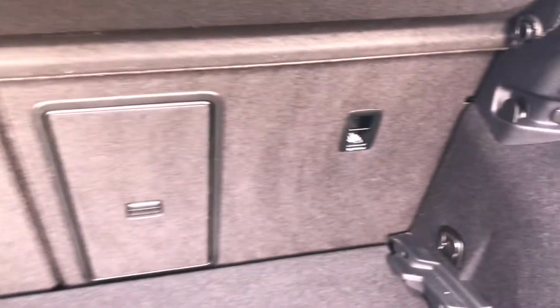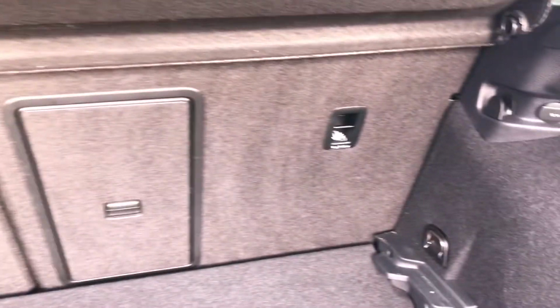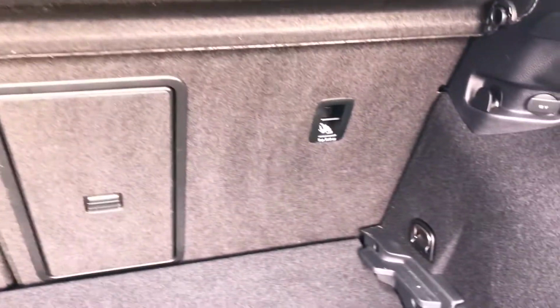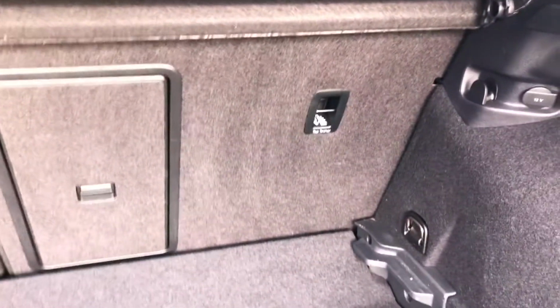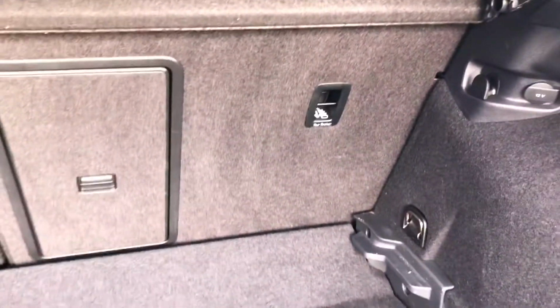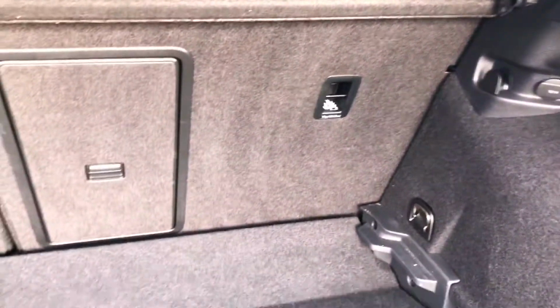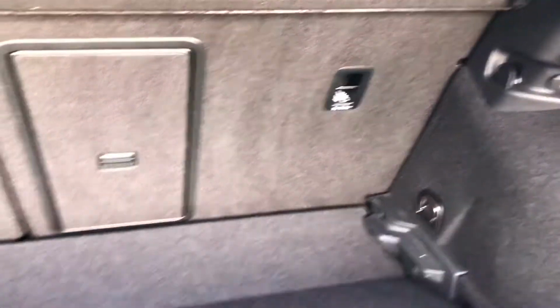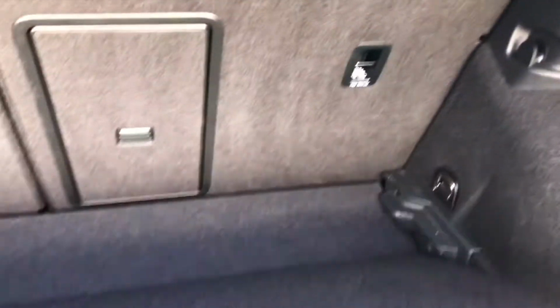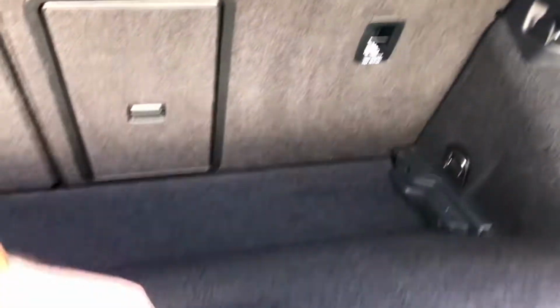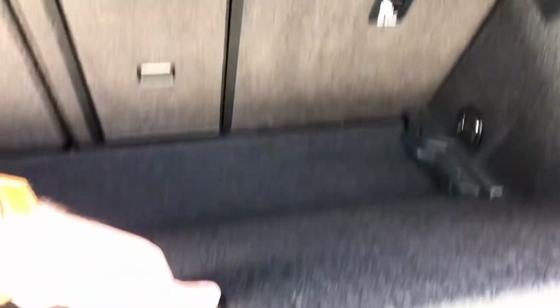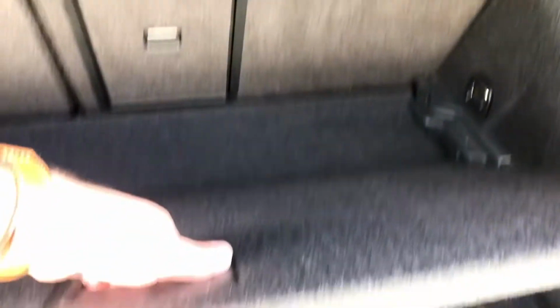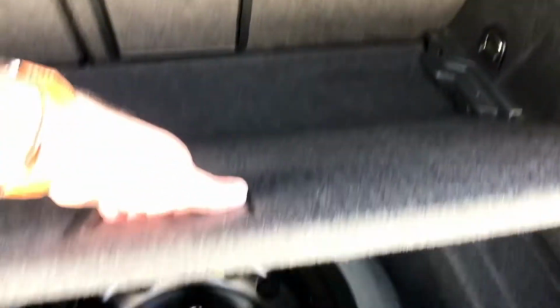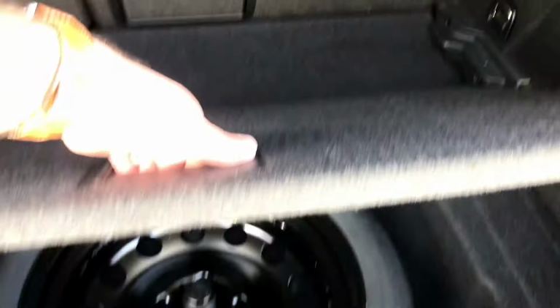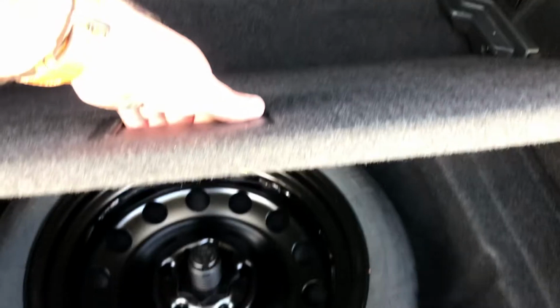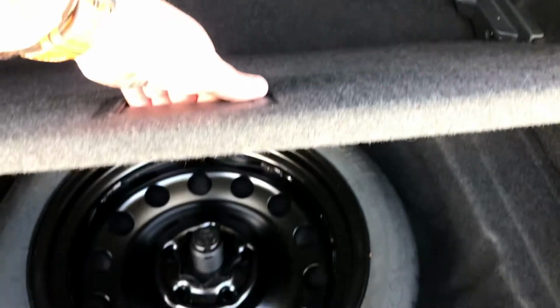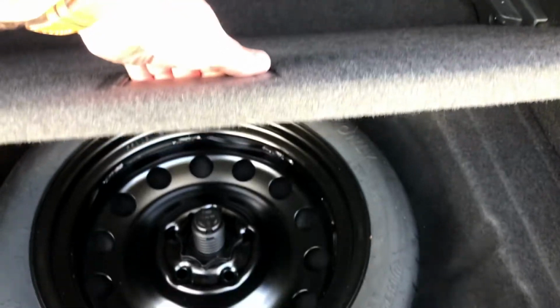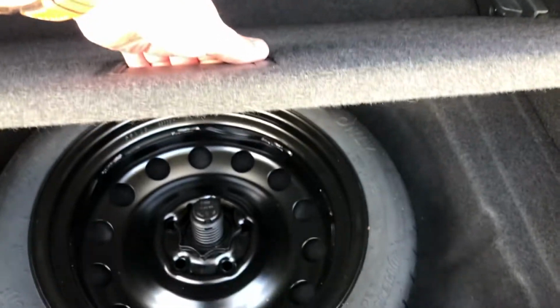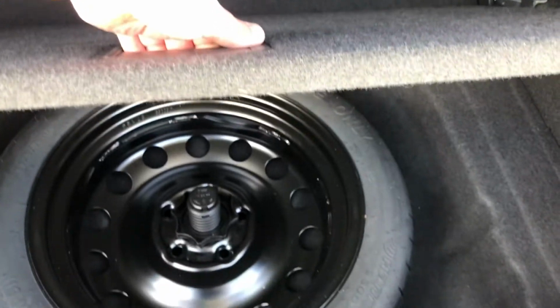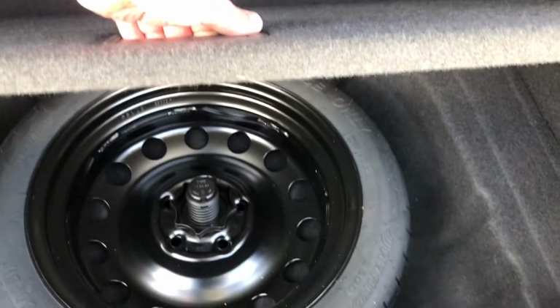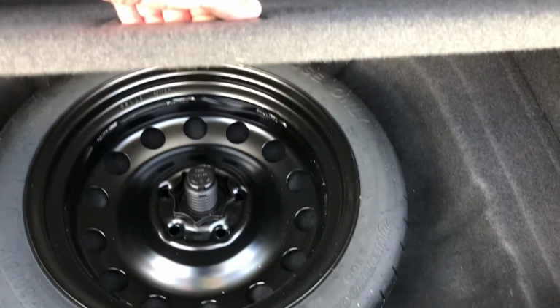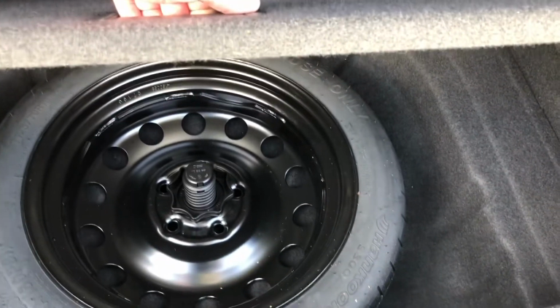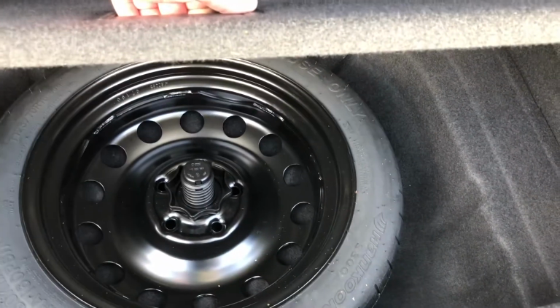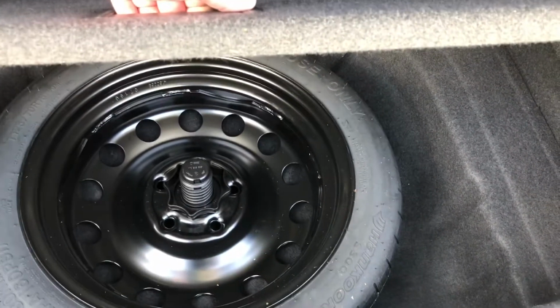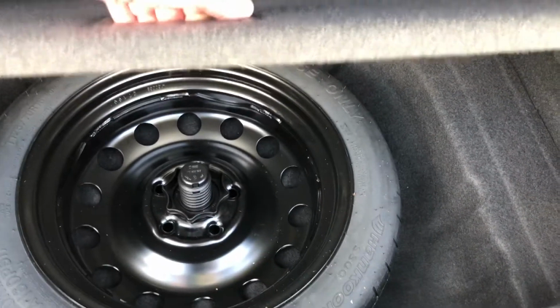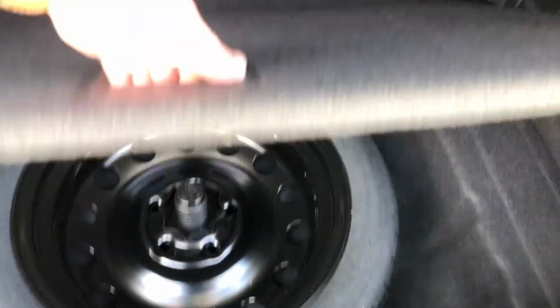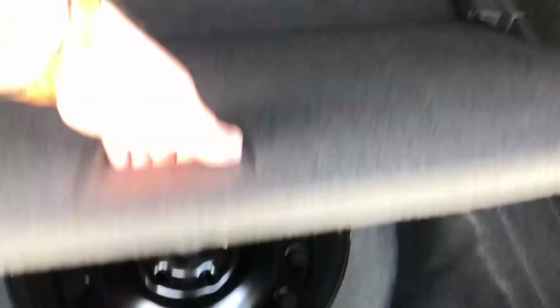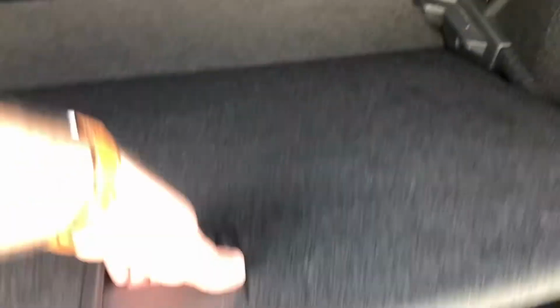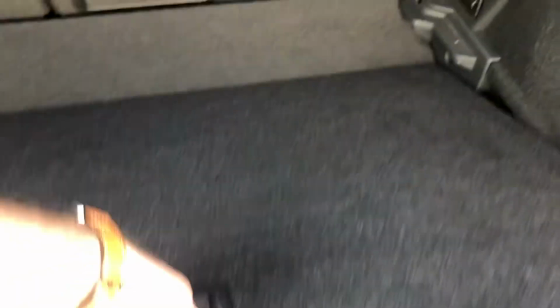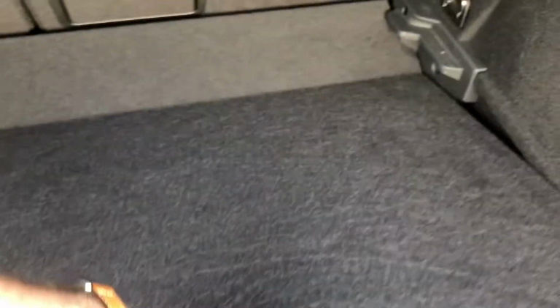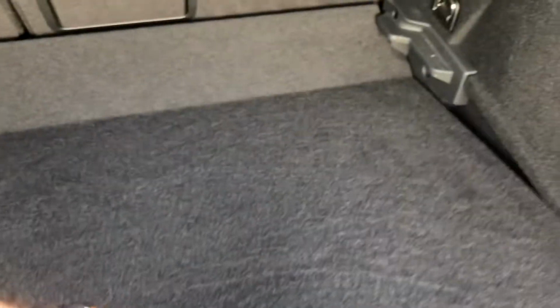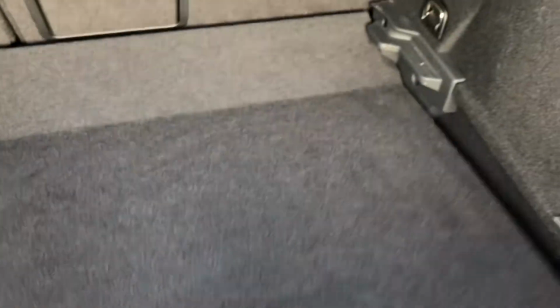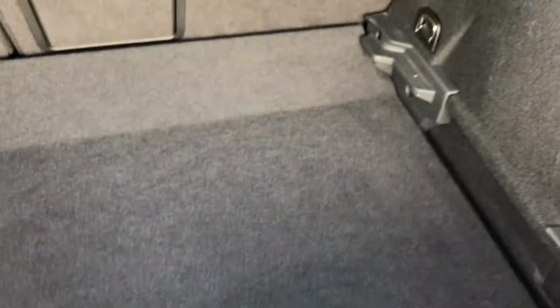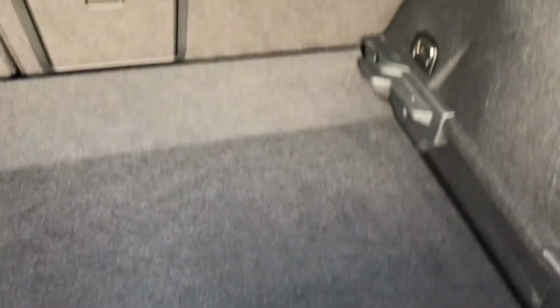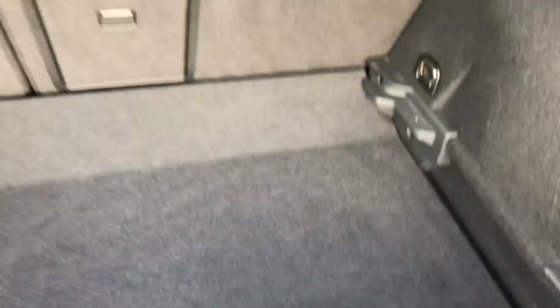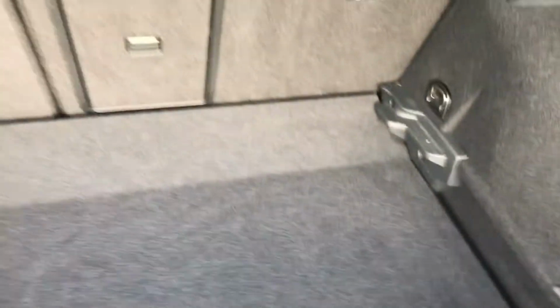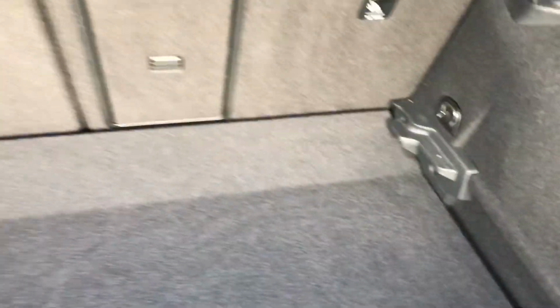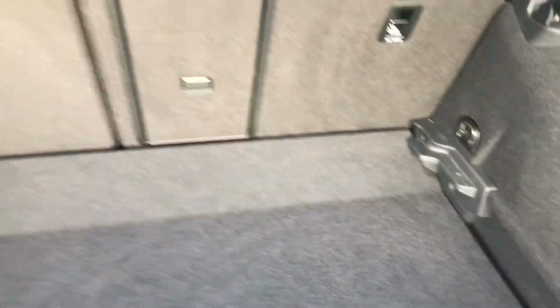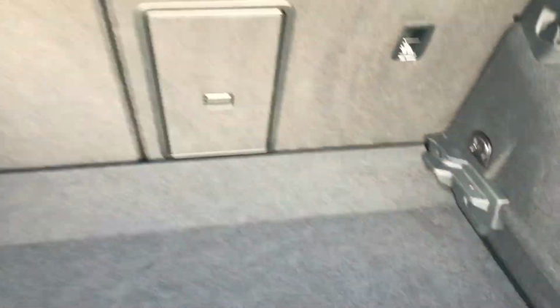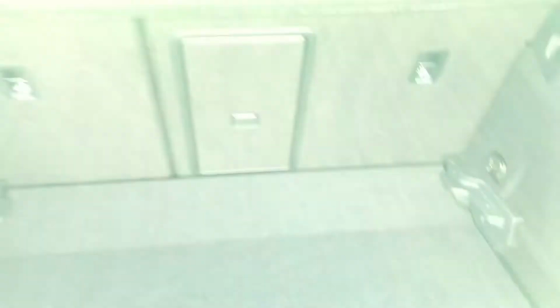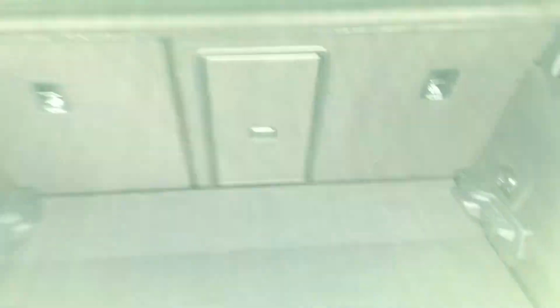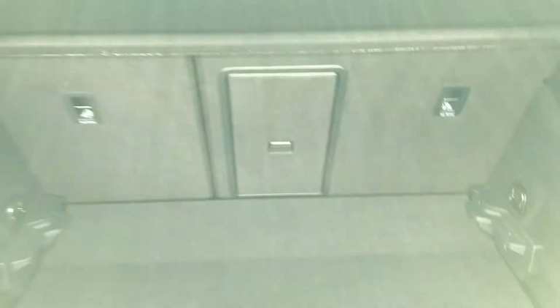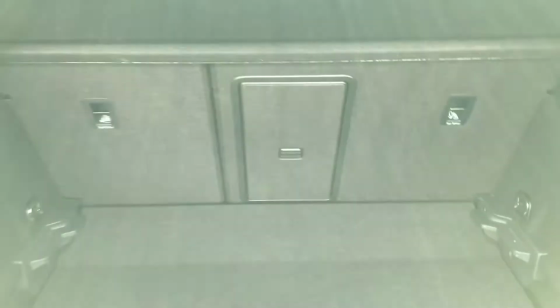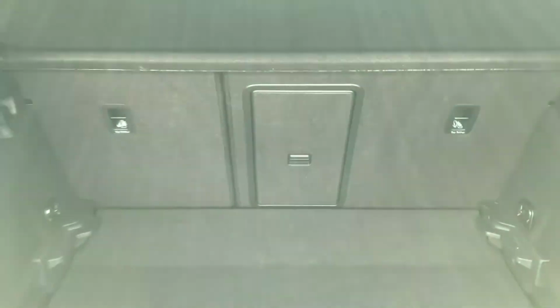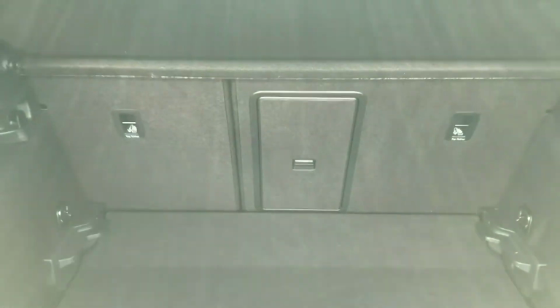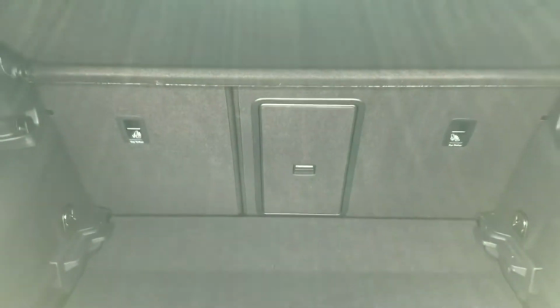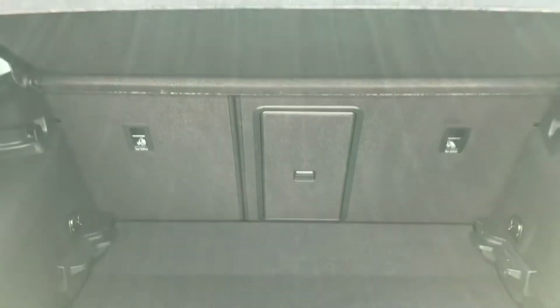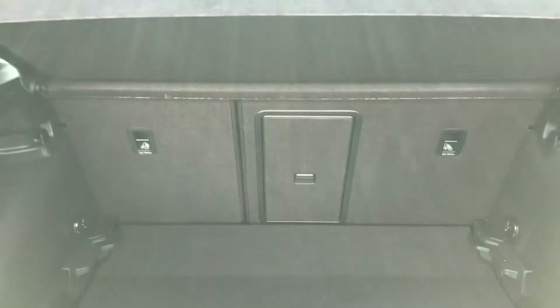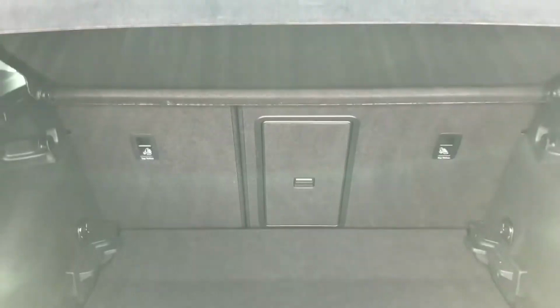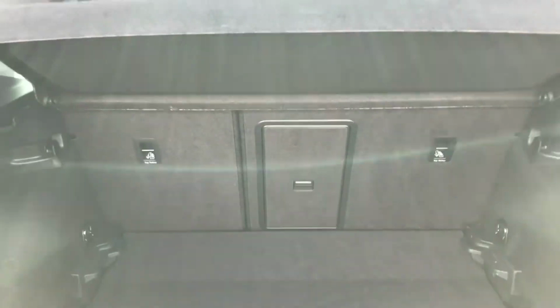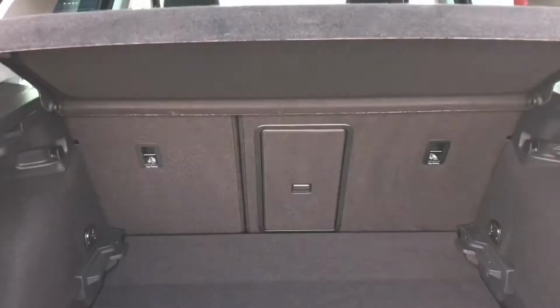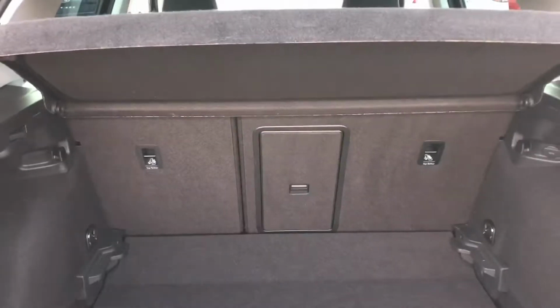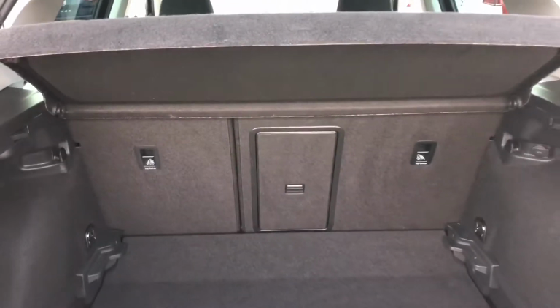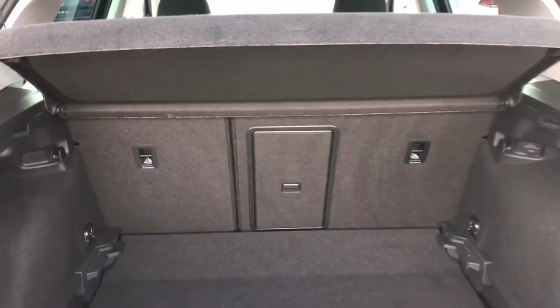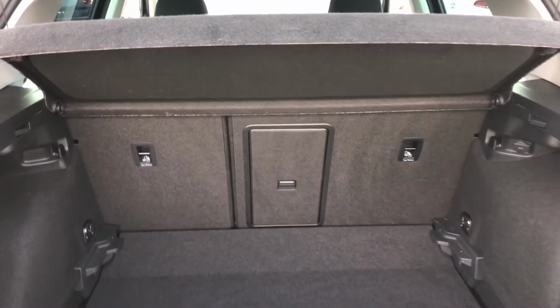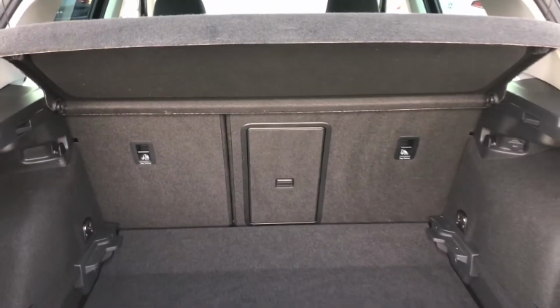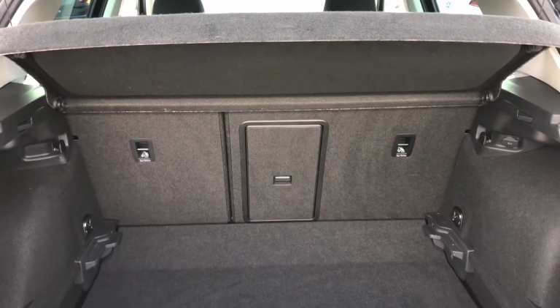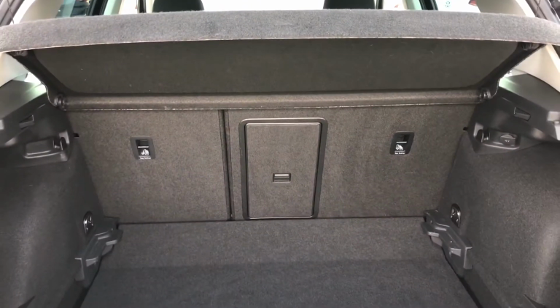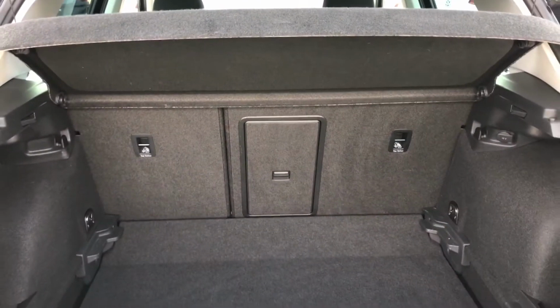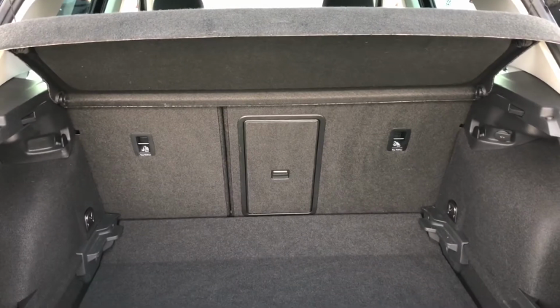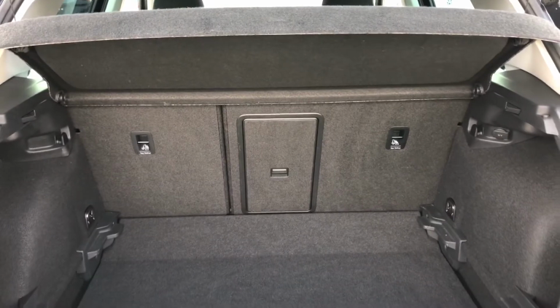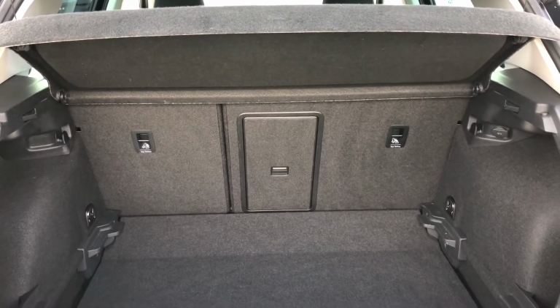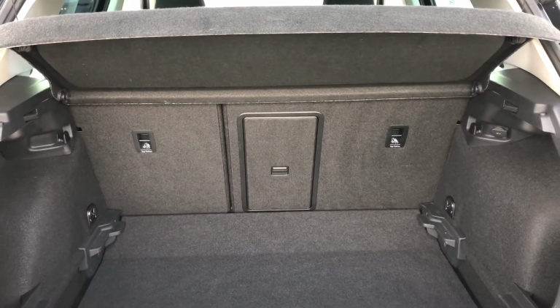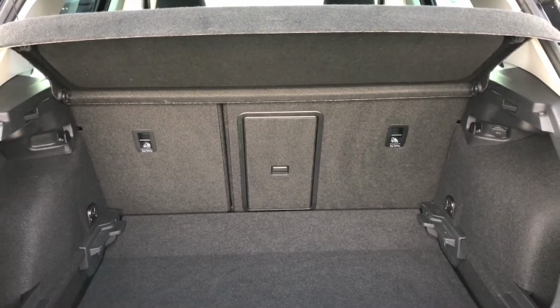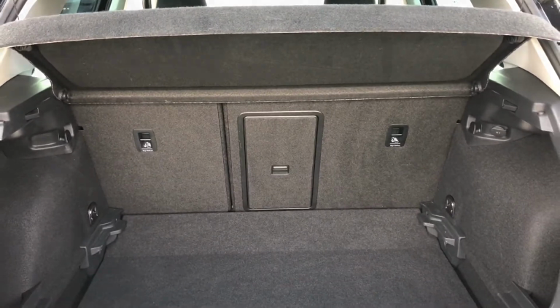Underneath the parcel shelf, you'll also notice a space saver spare wheel, which is a nice addition as most manufacturers no longer offer this feature as standard.